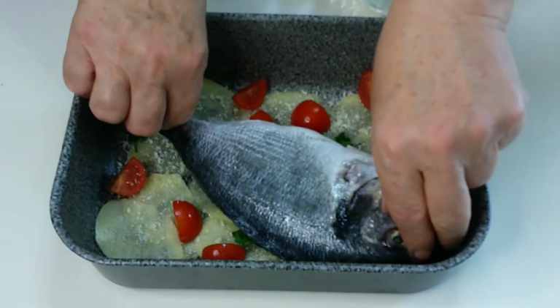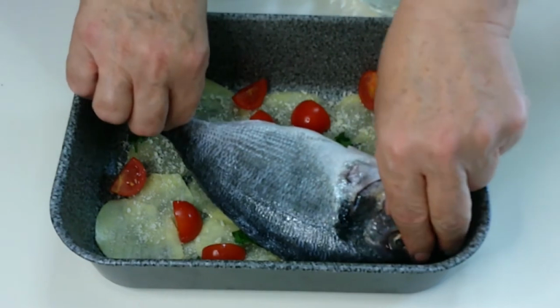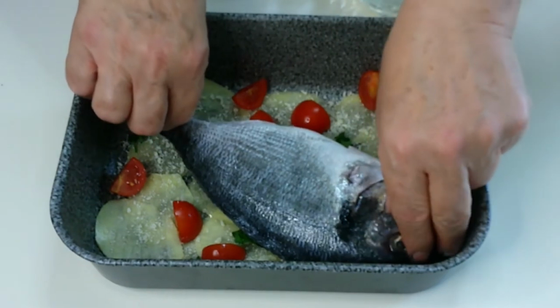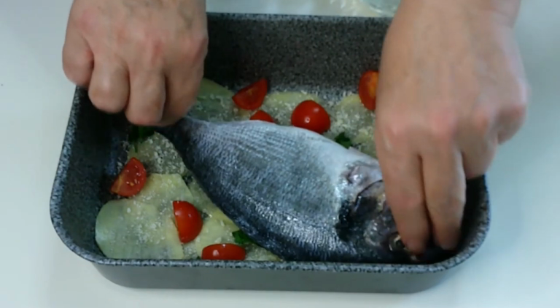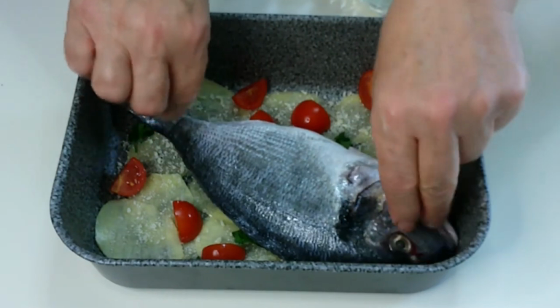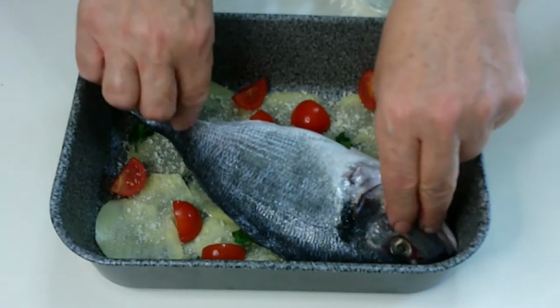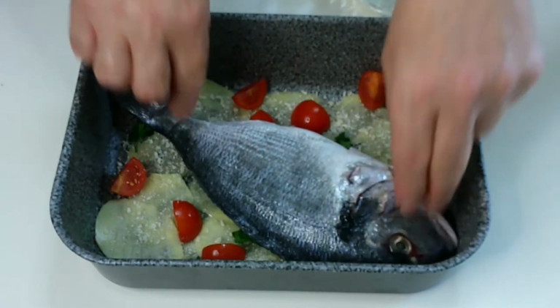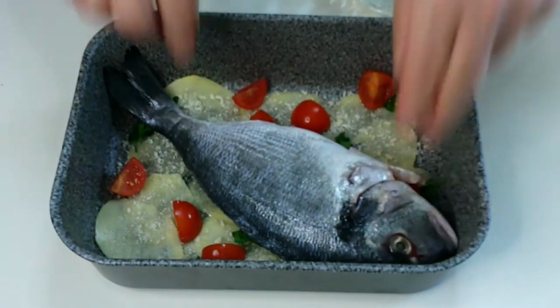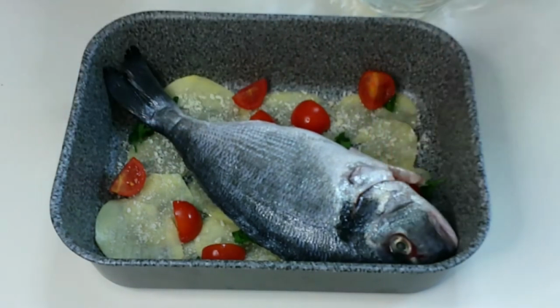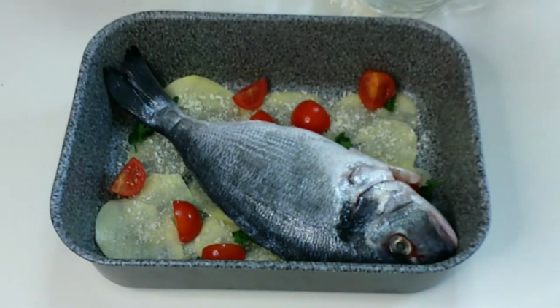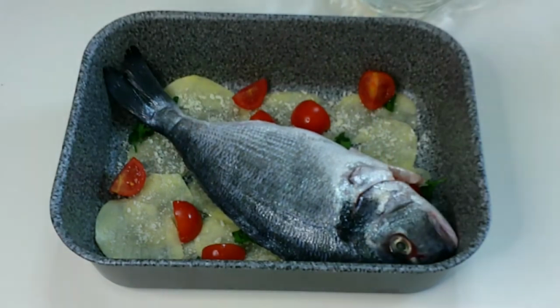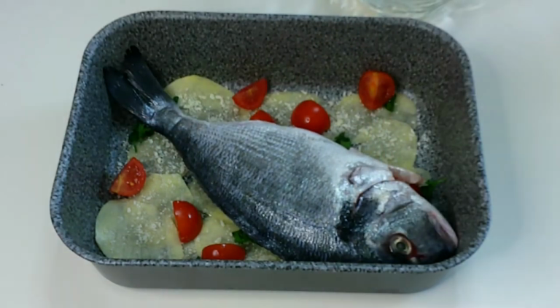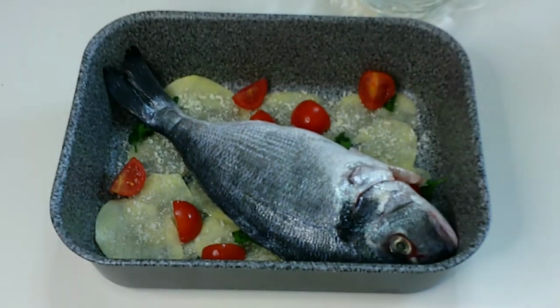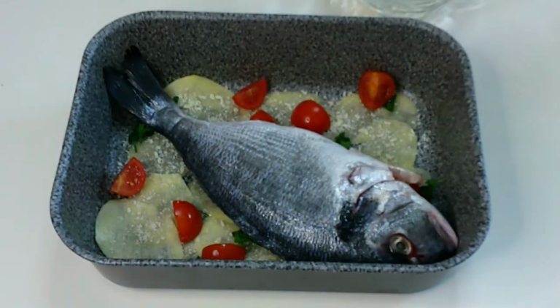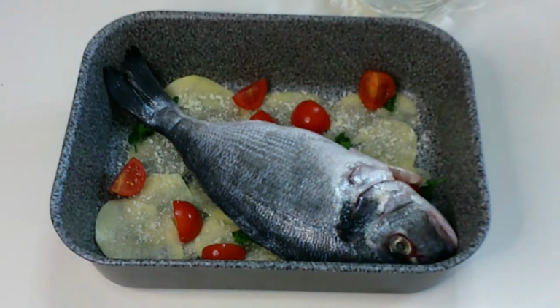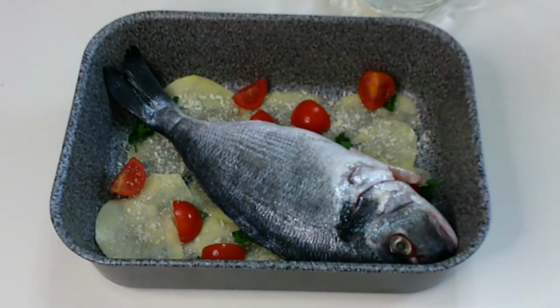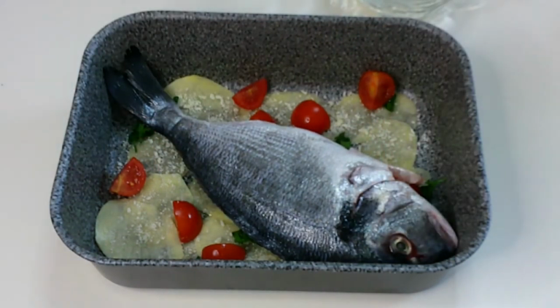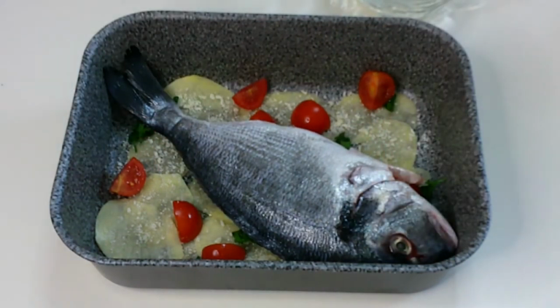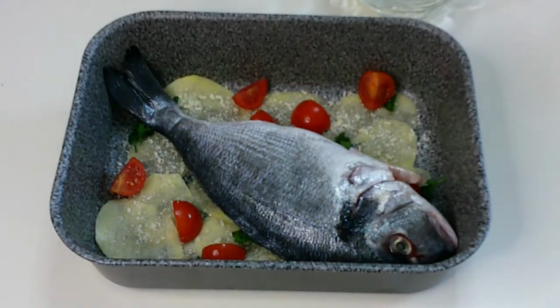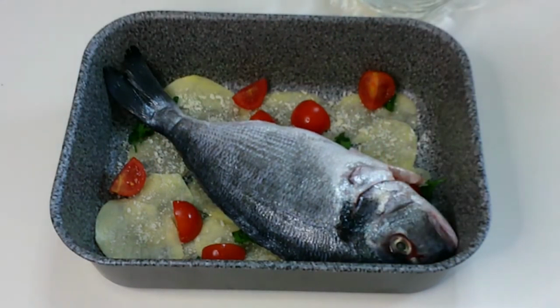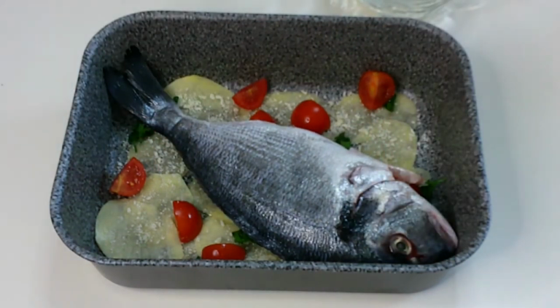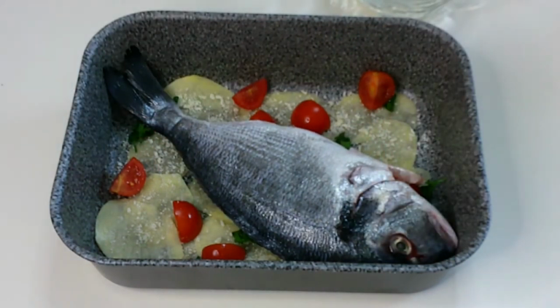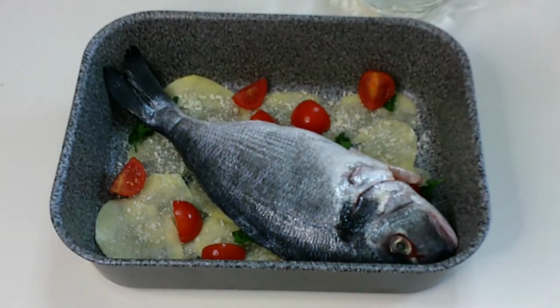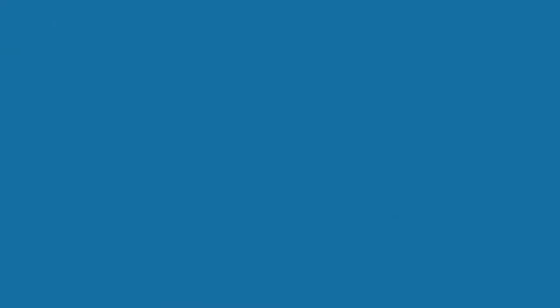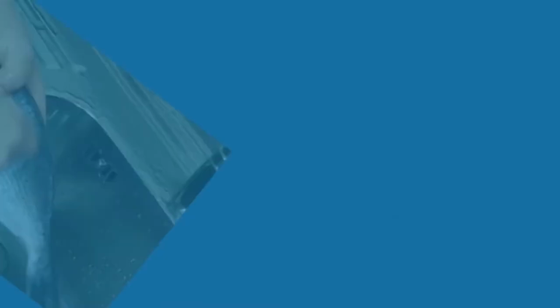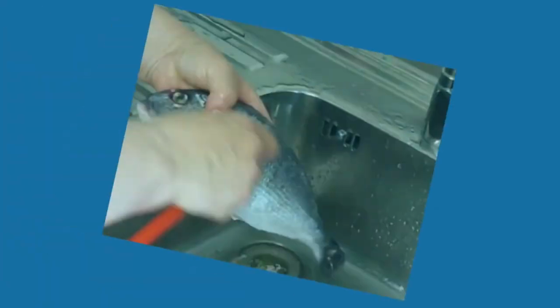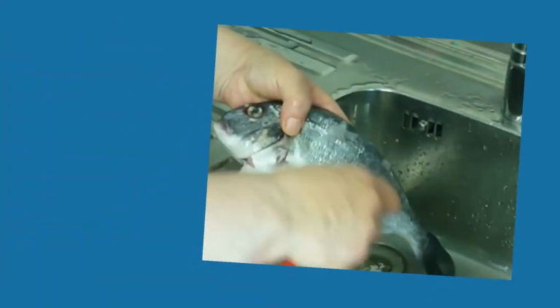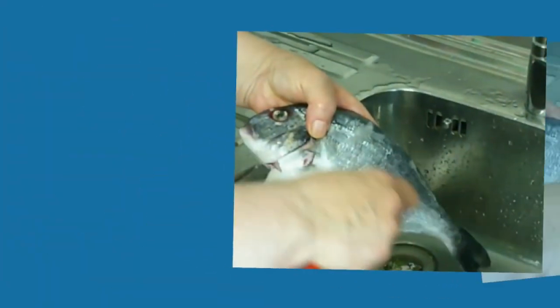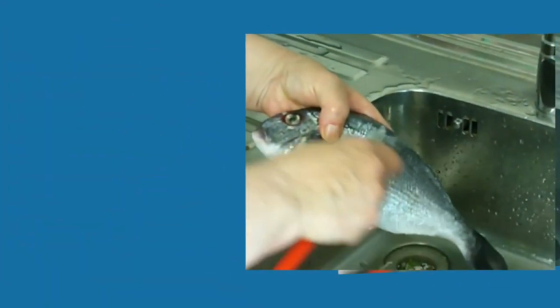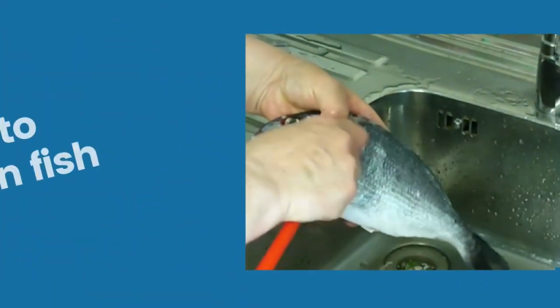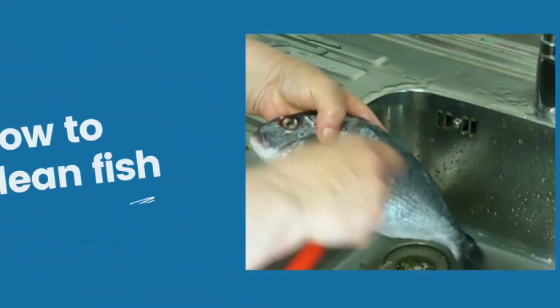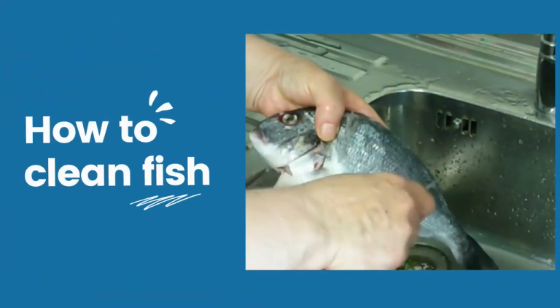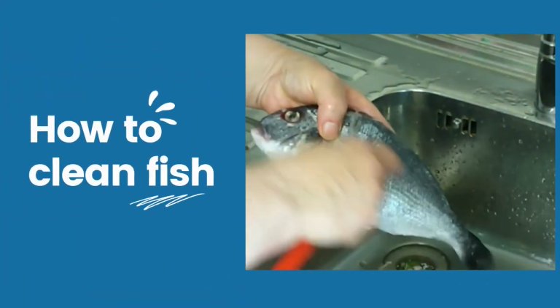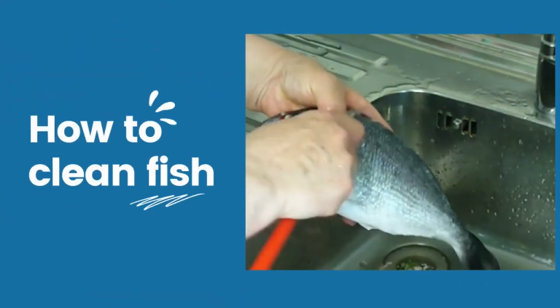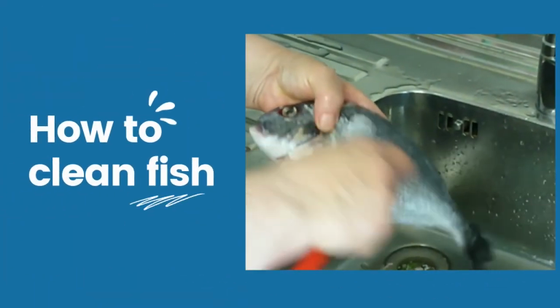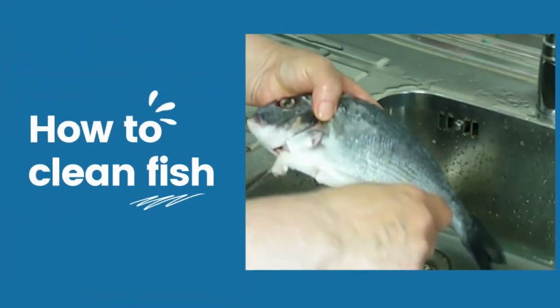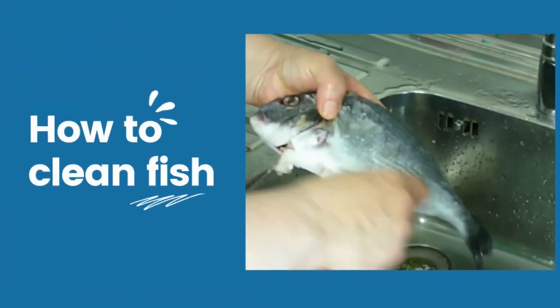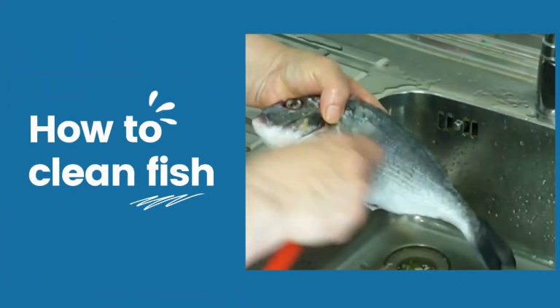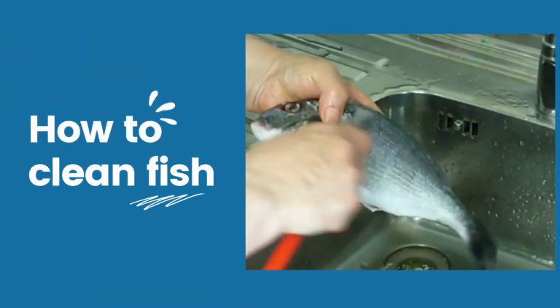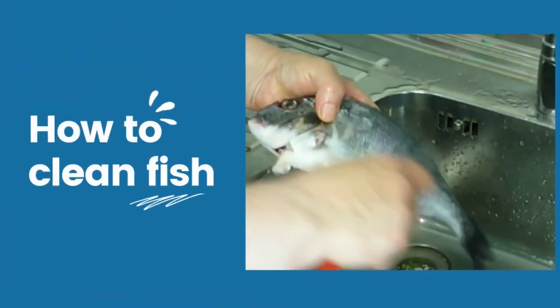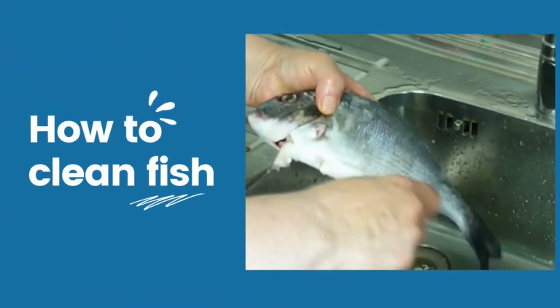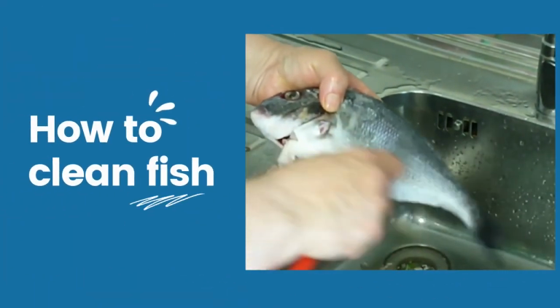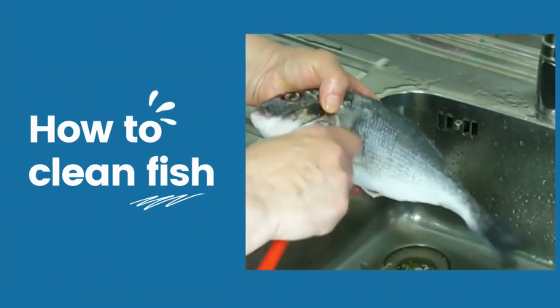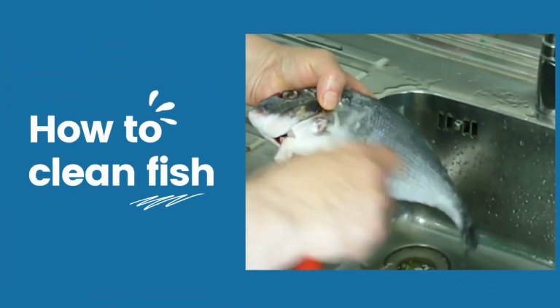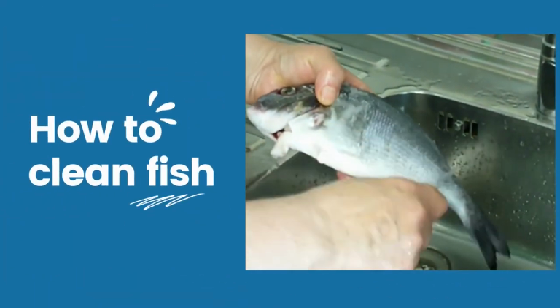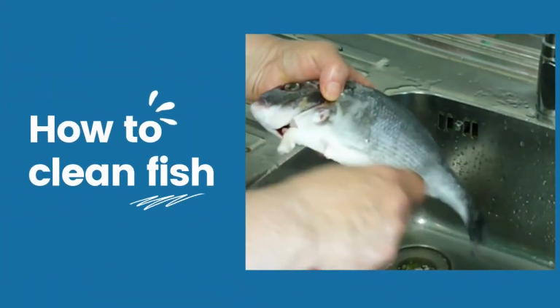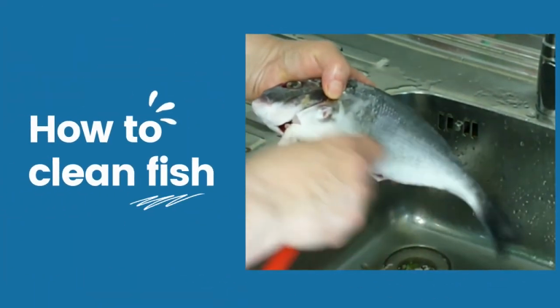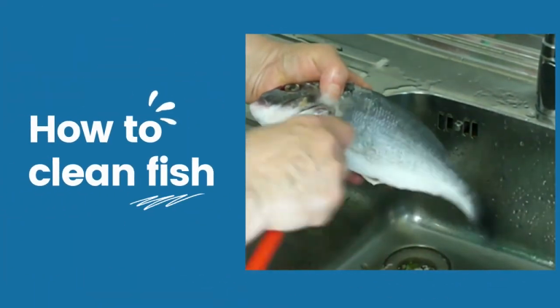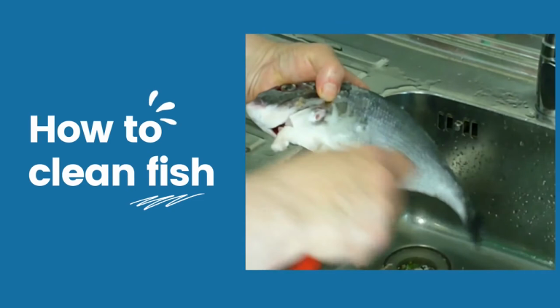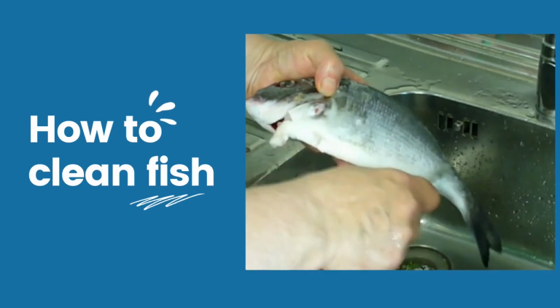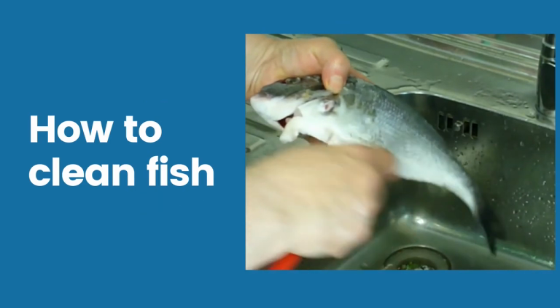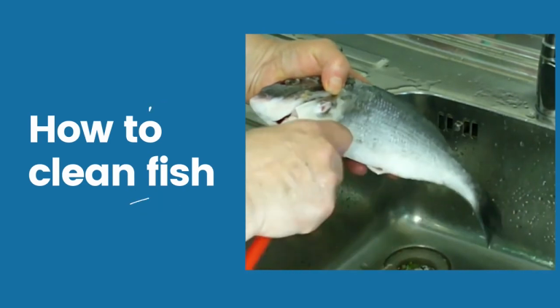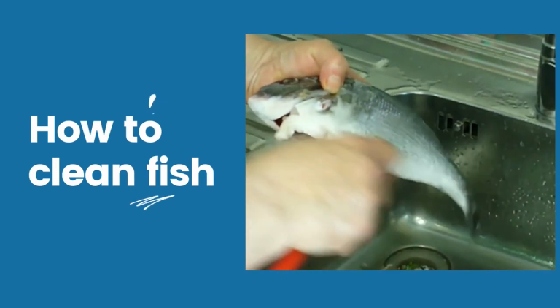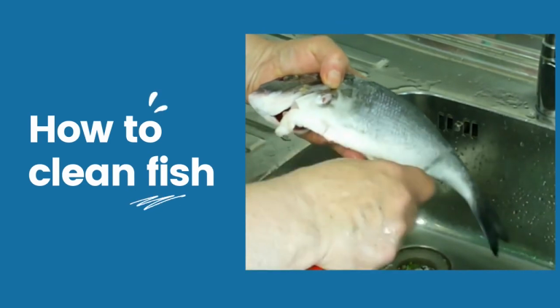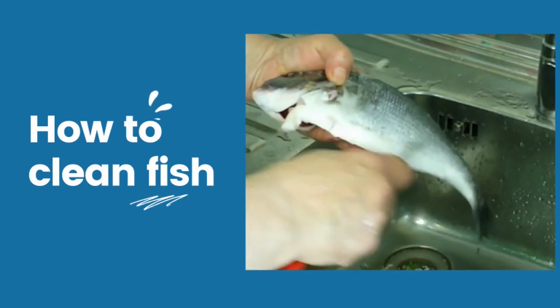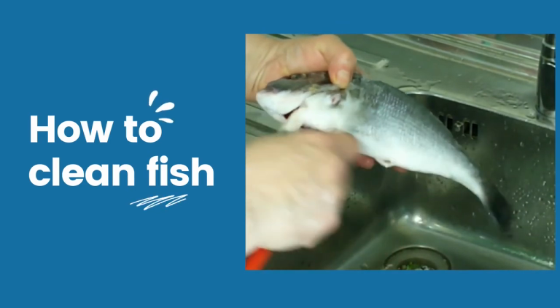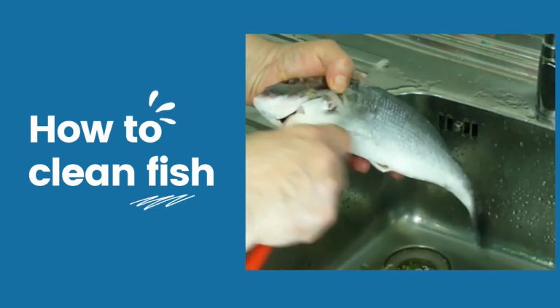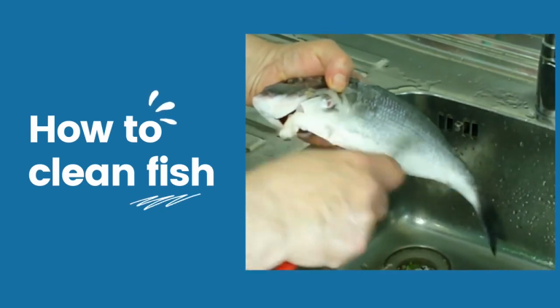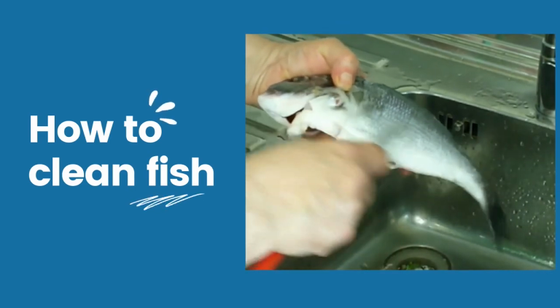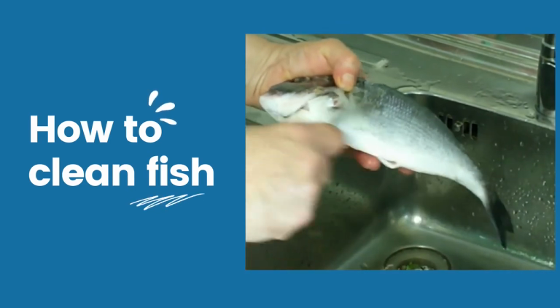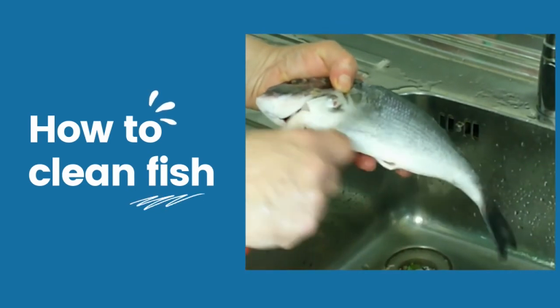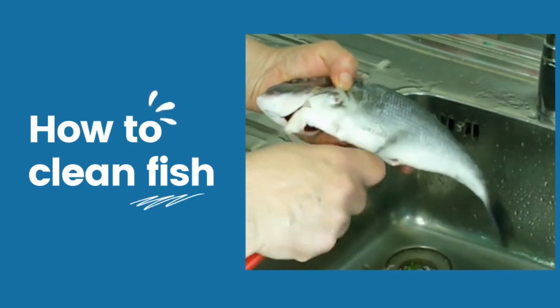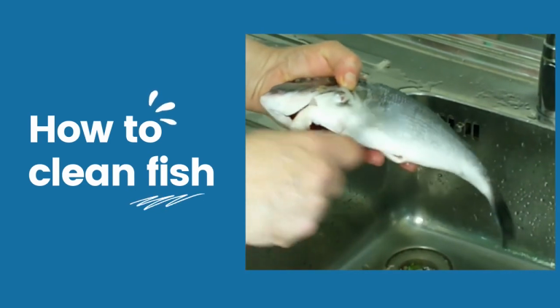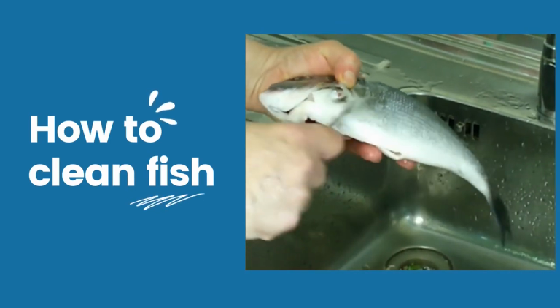This sea bream is cleaned. If you would like to know how to clean the fish, check out my next video.